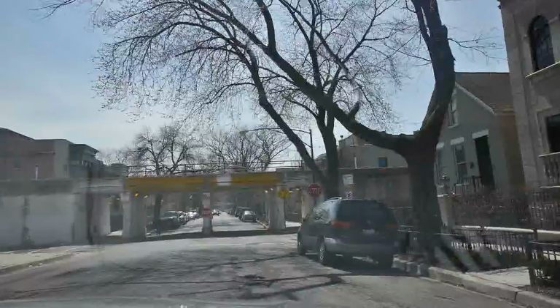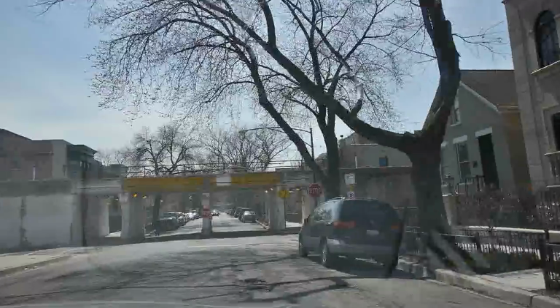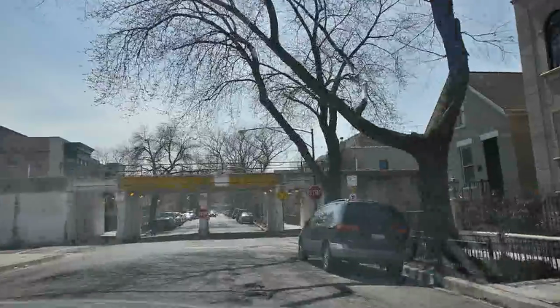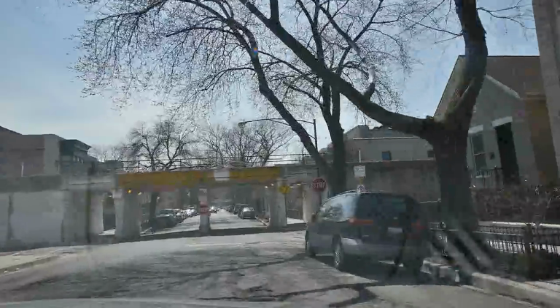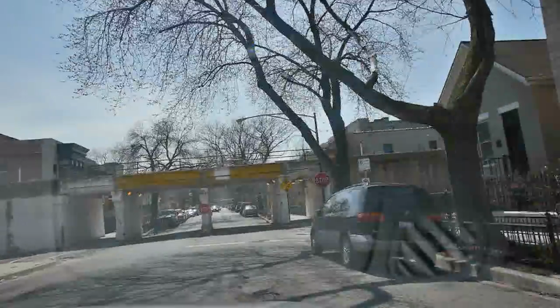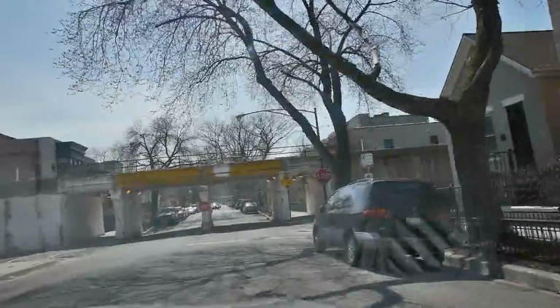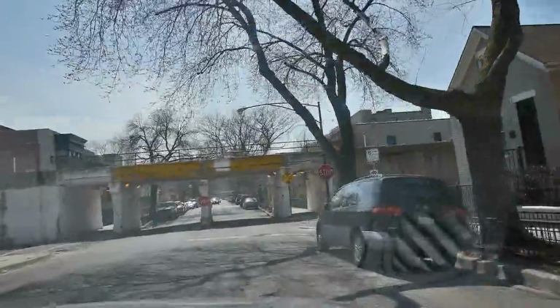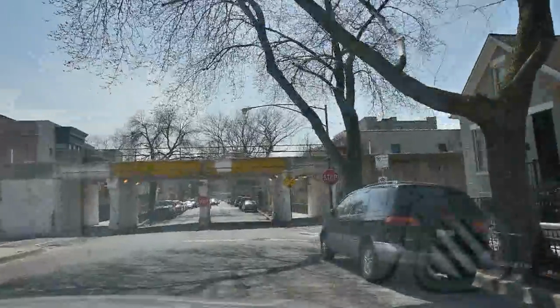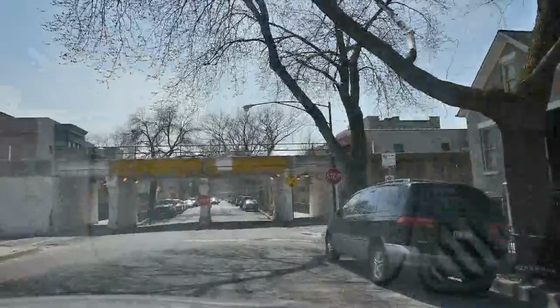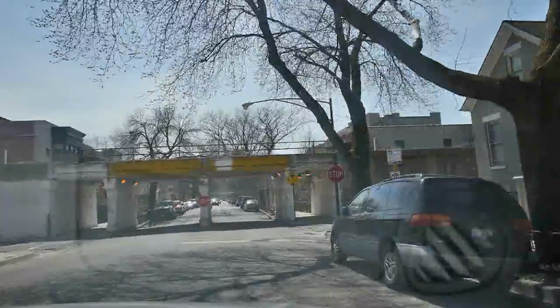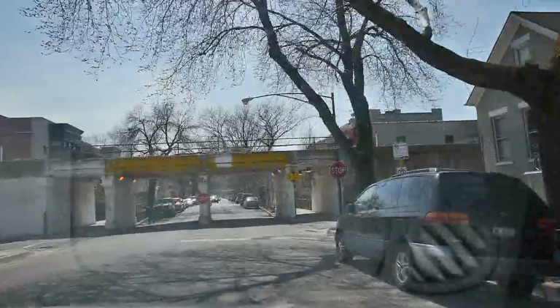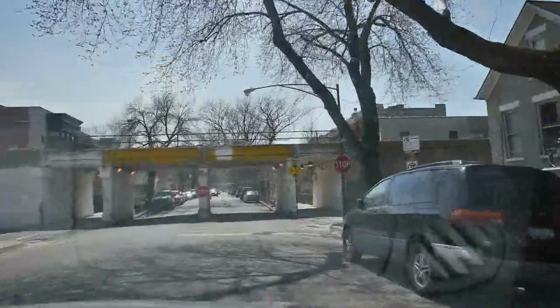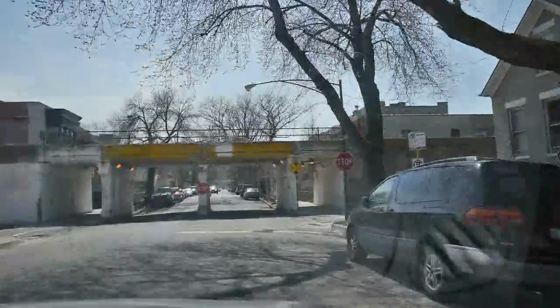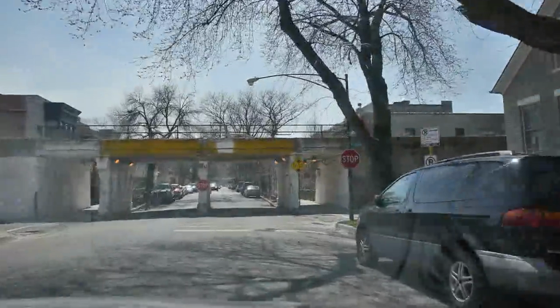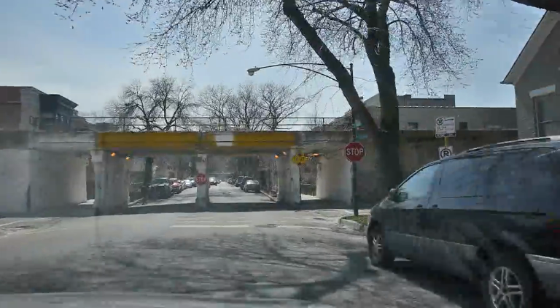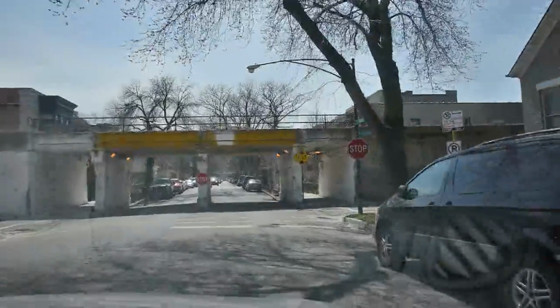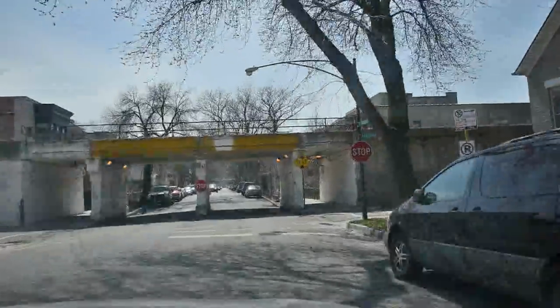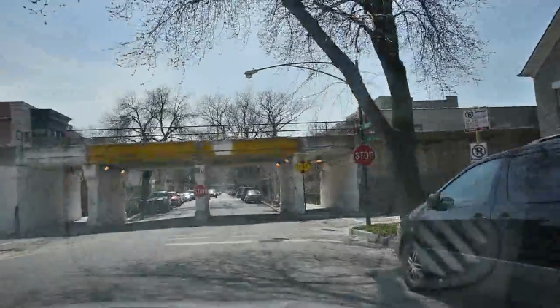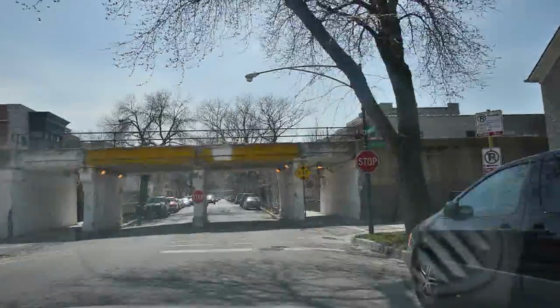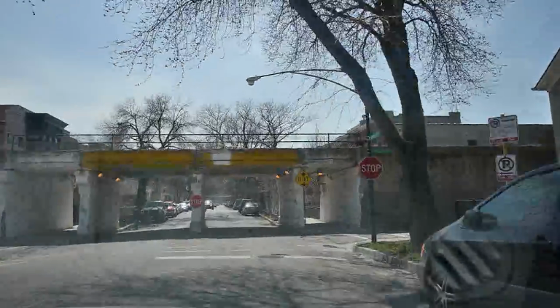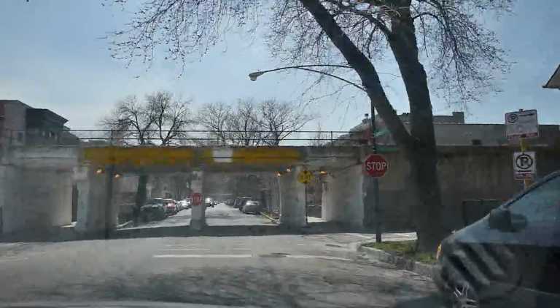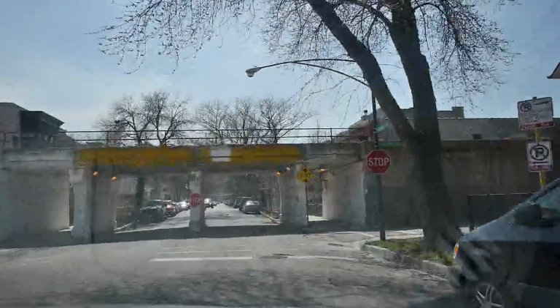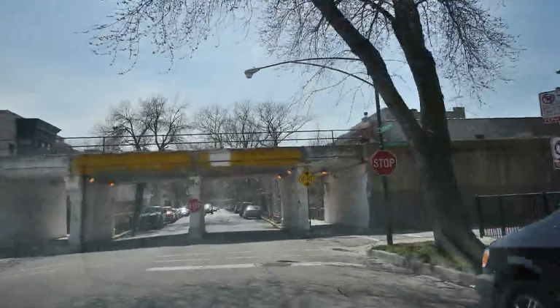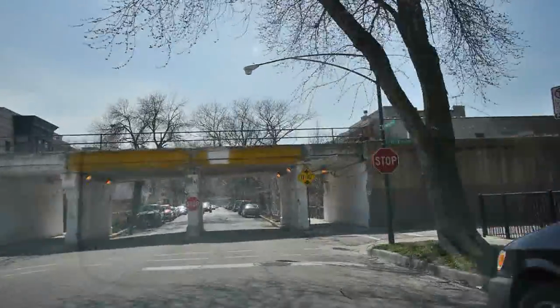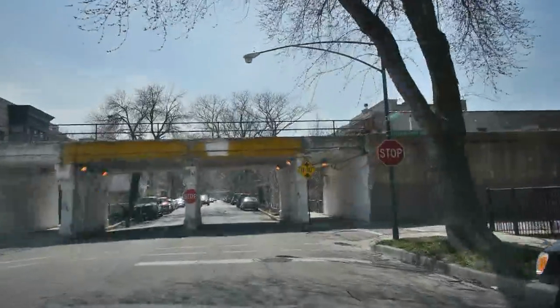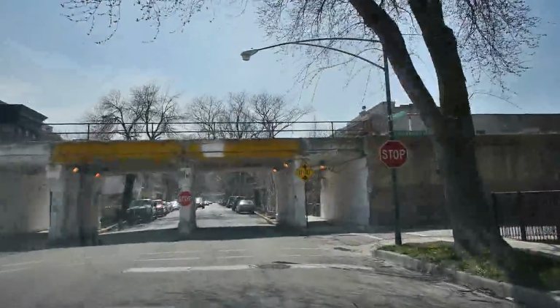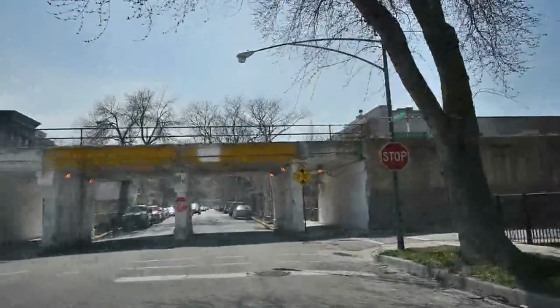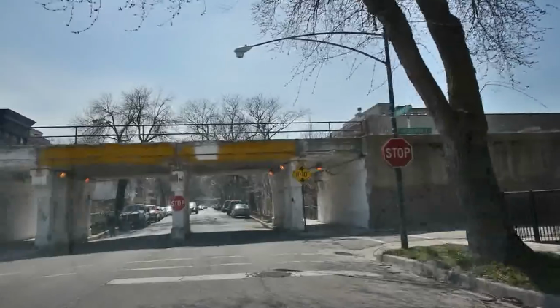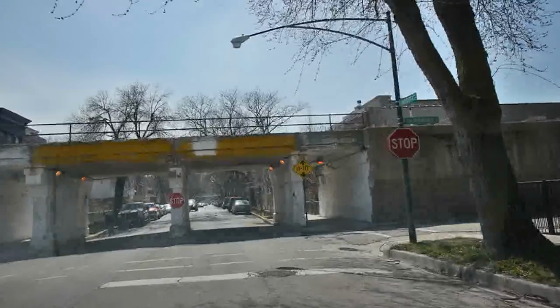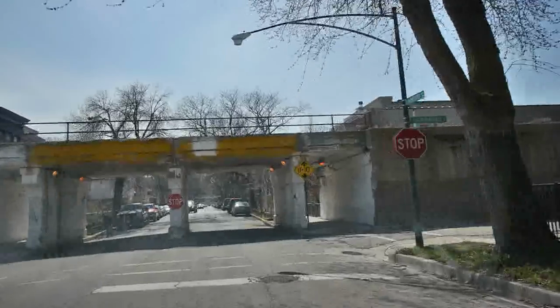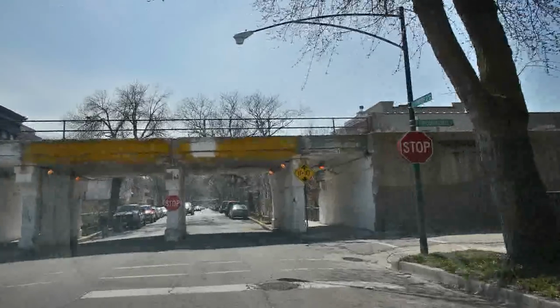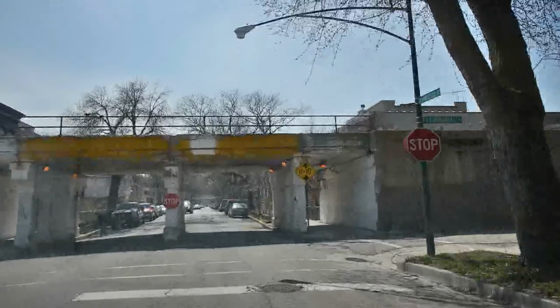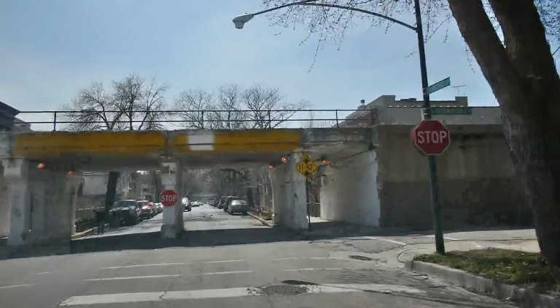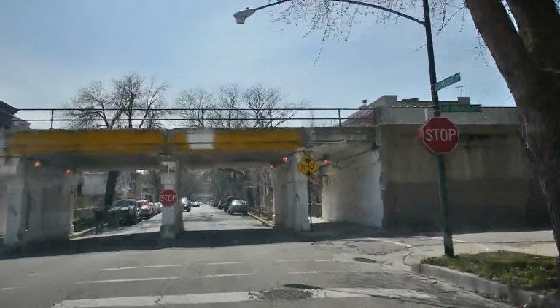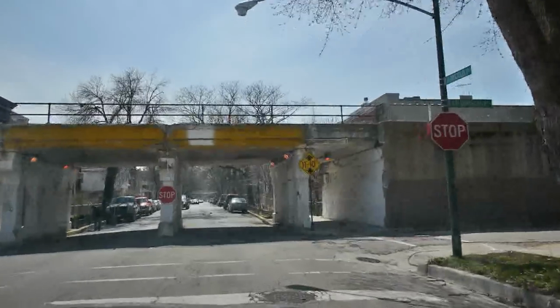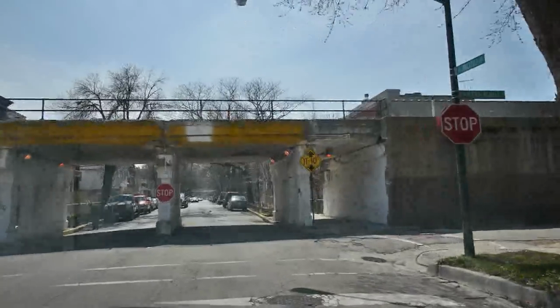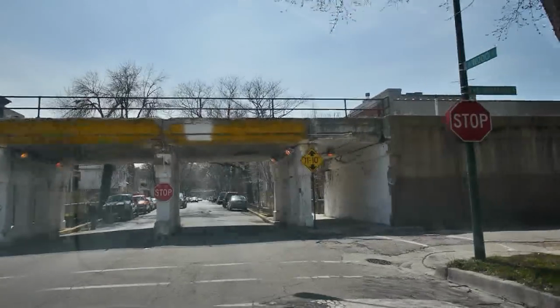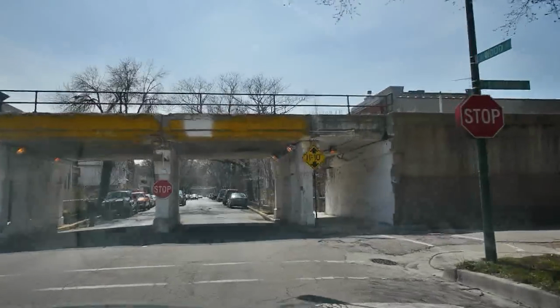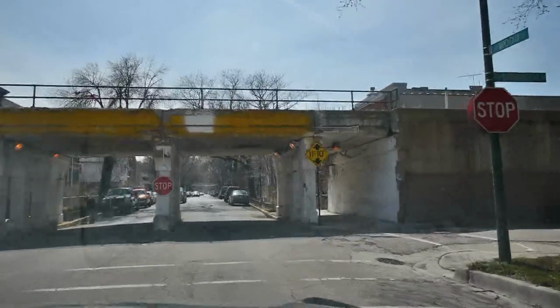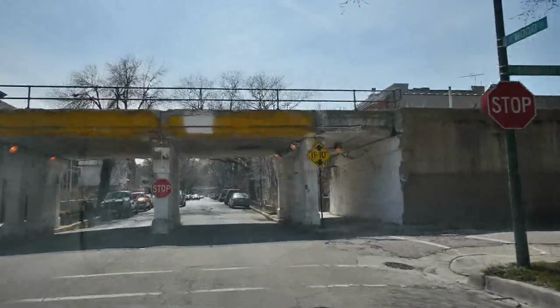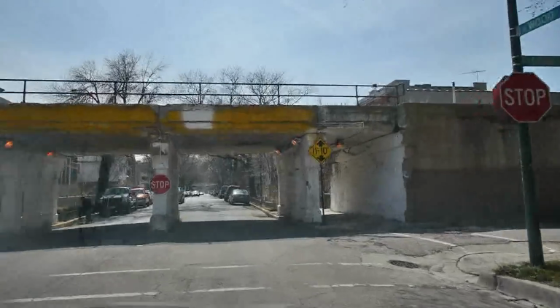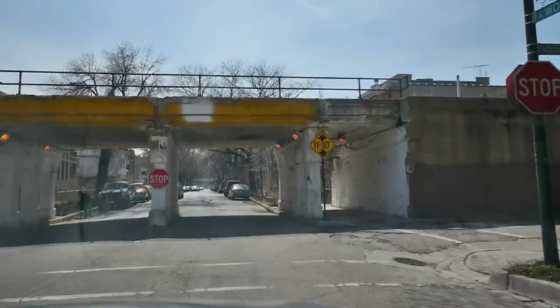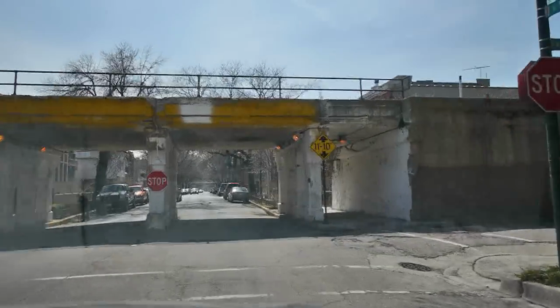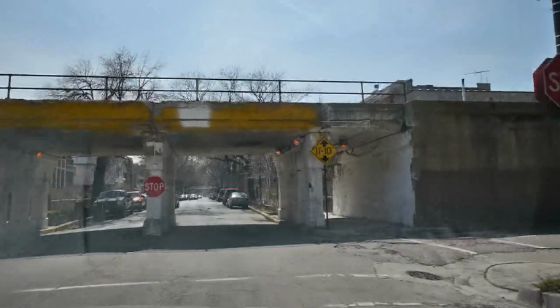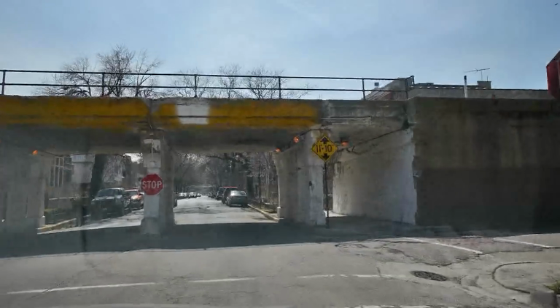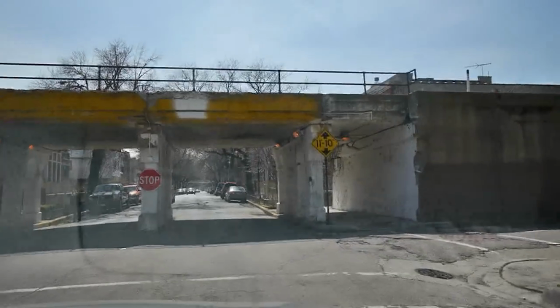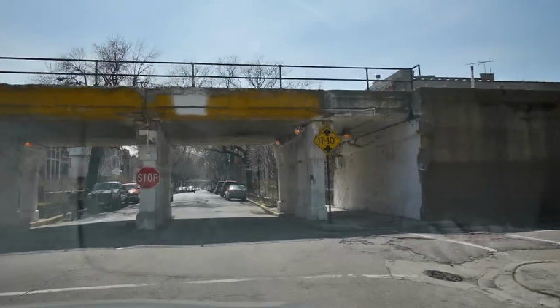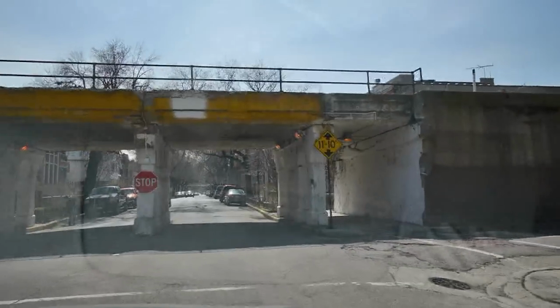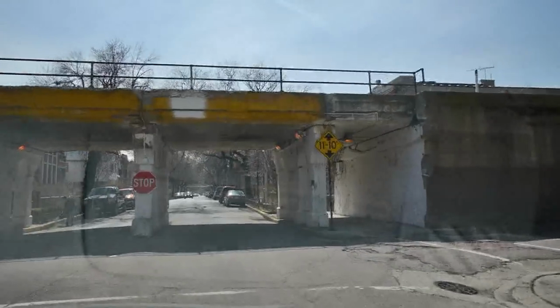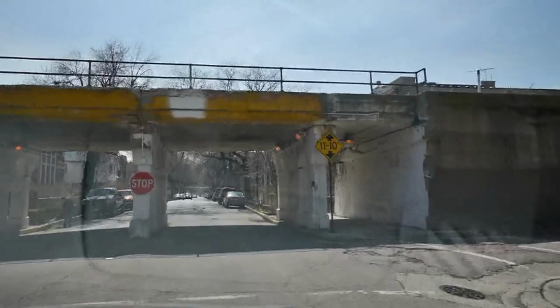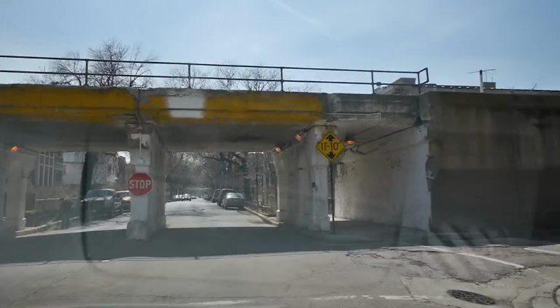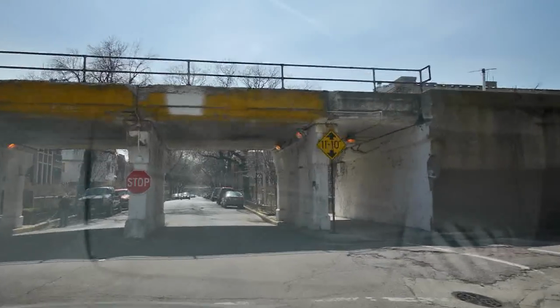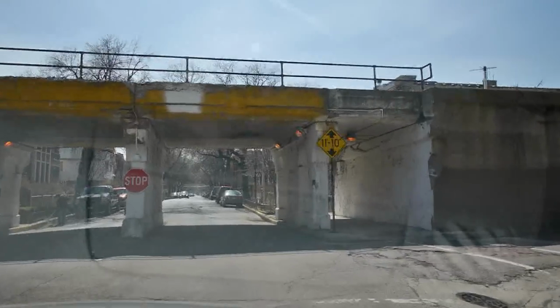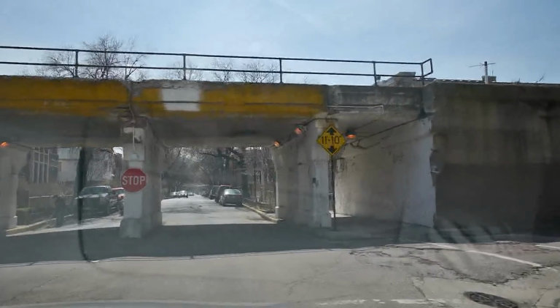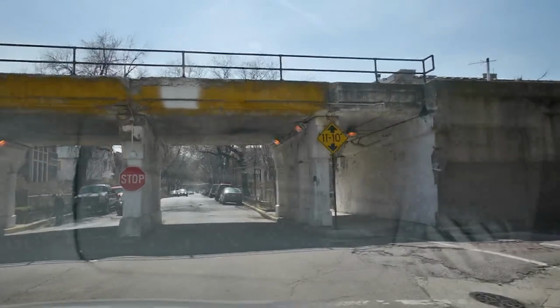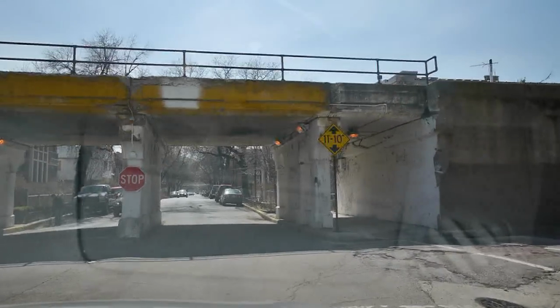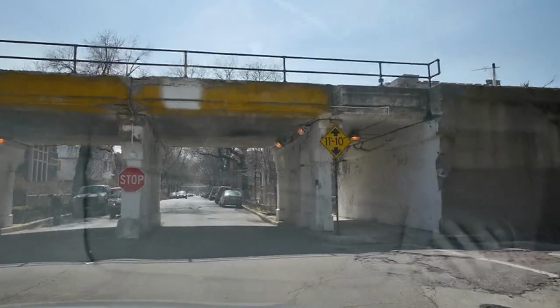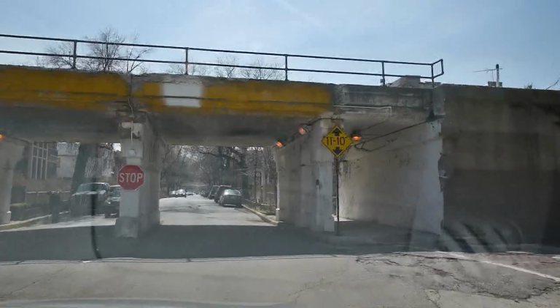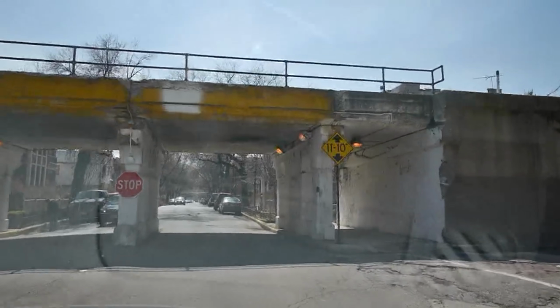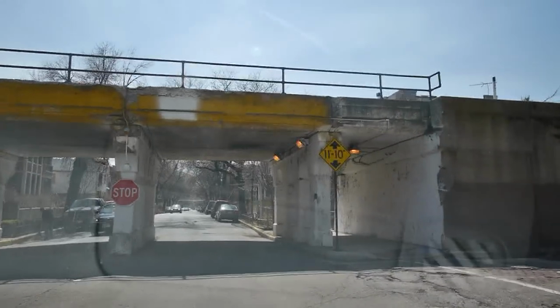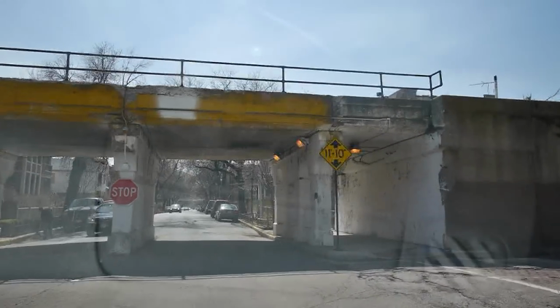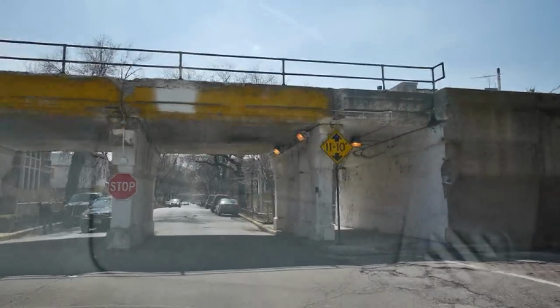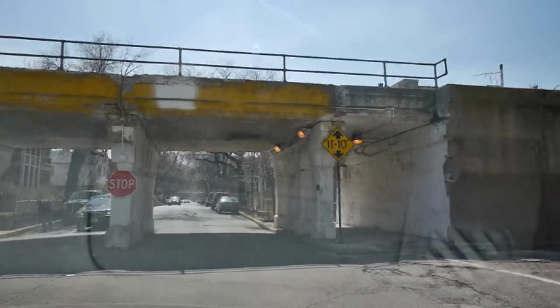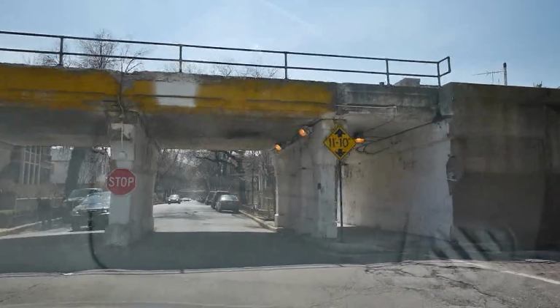We're at another for sale sign — a mansion-esque property on two lots off to the right.